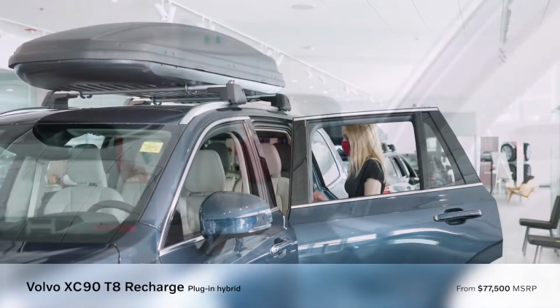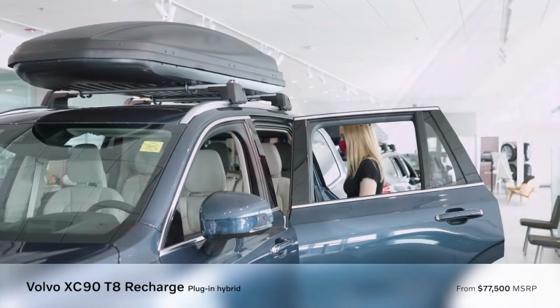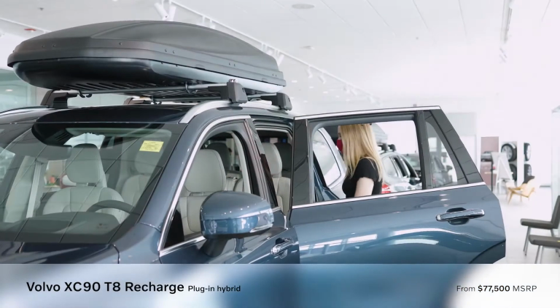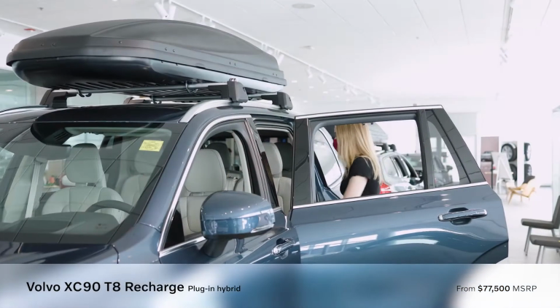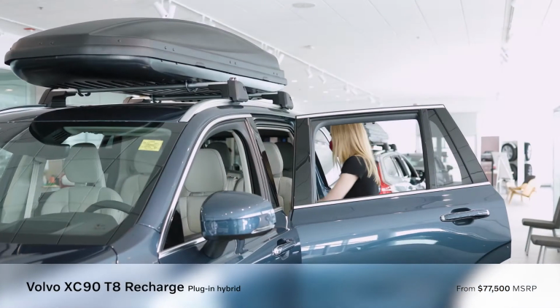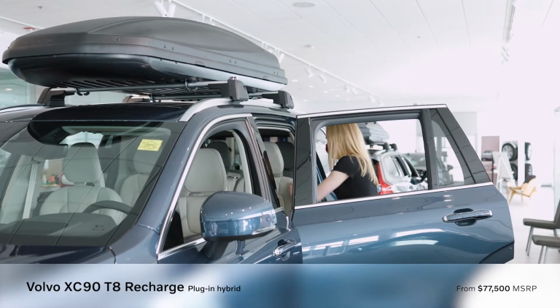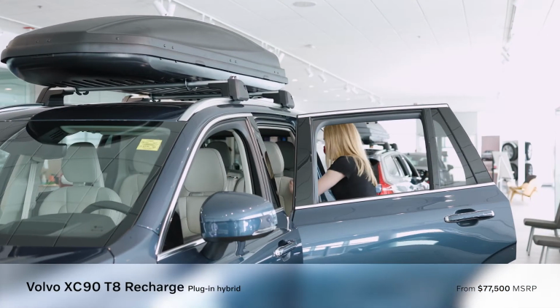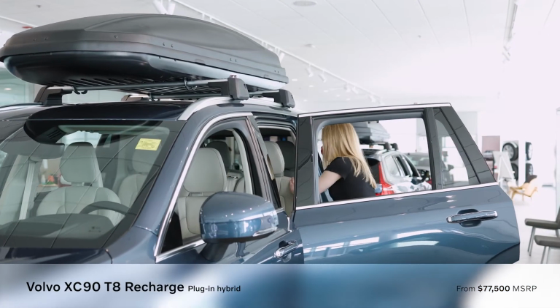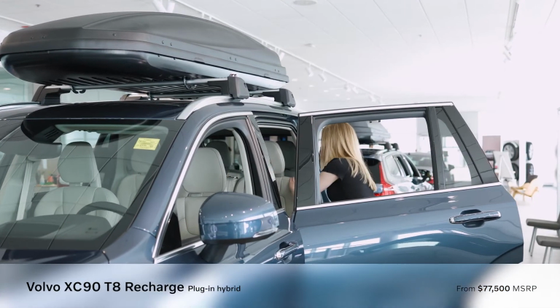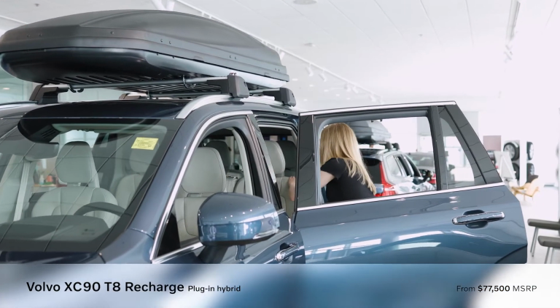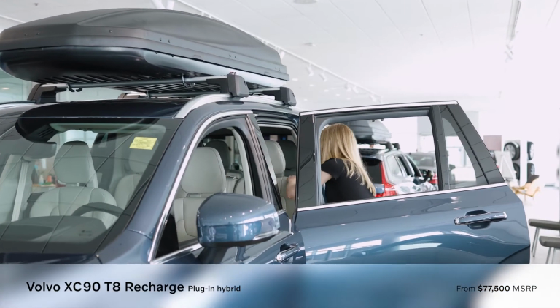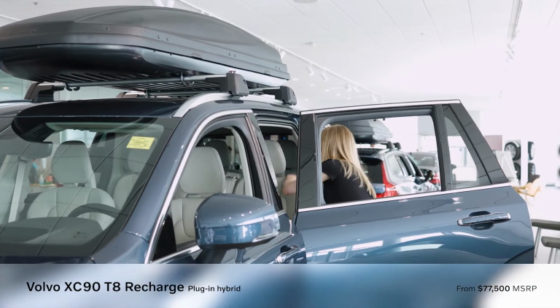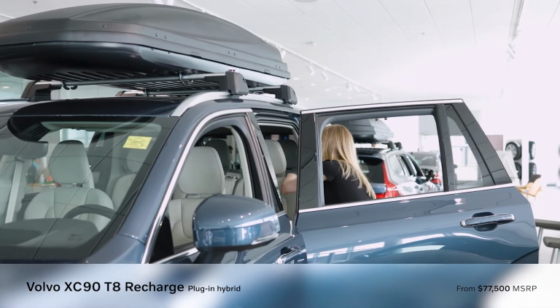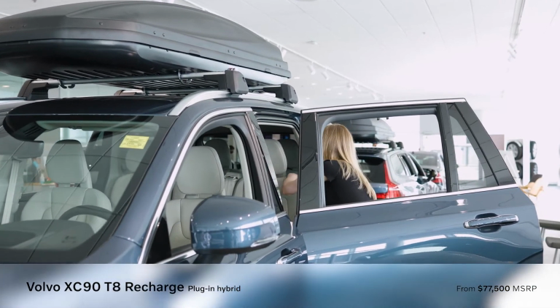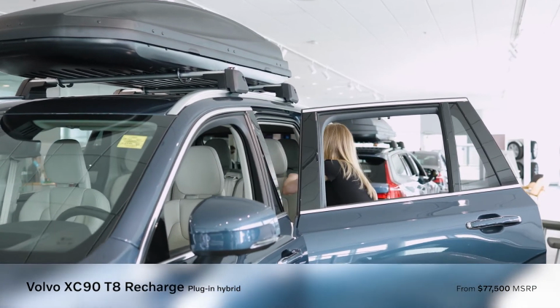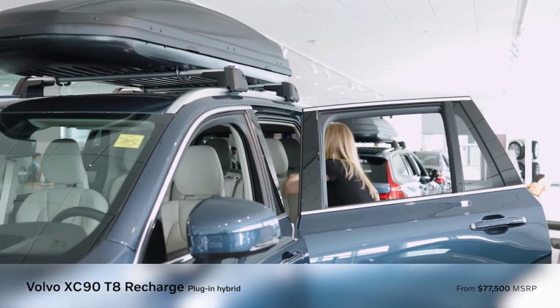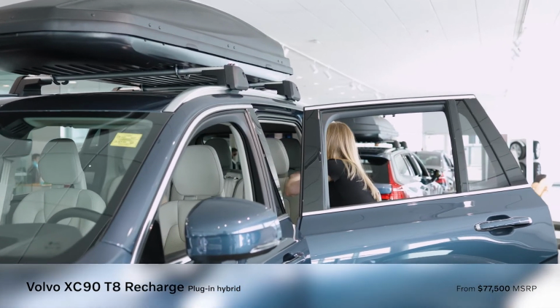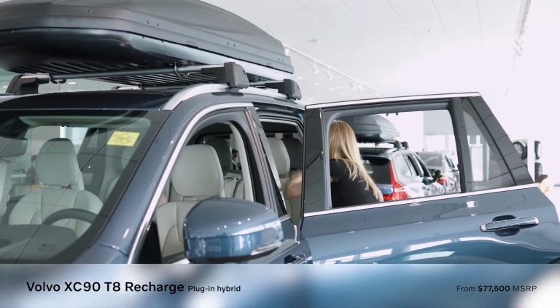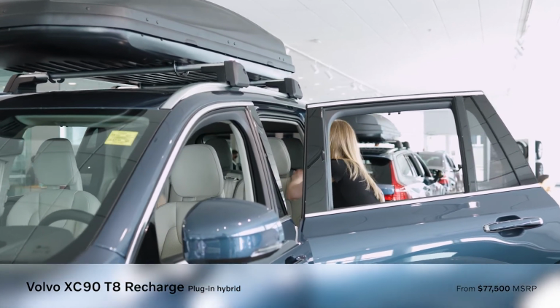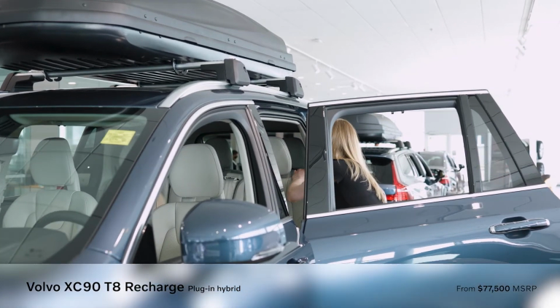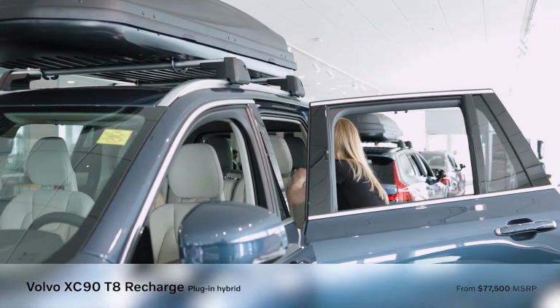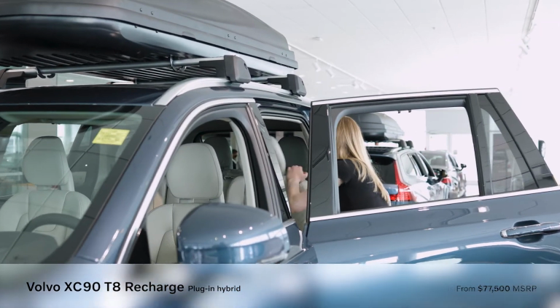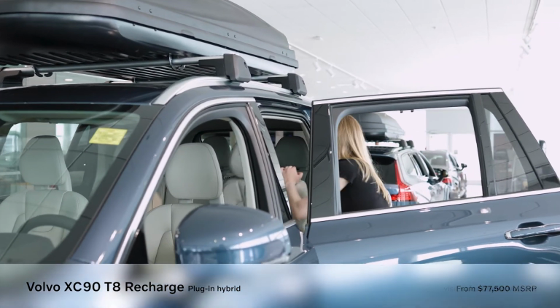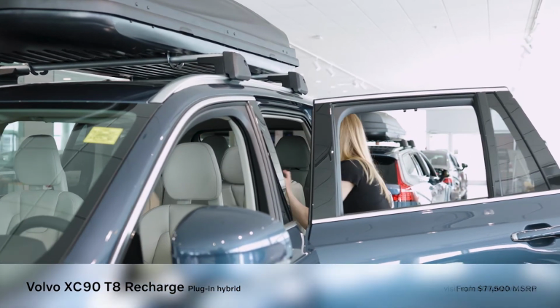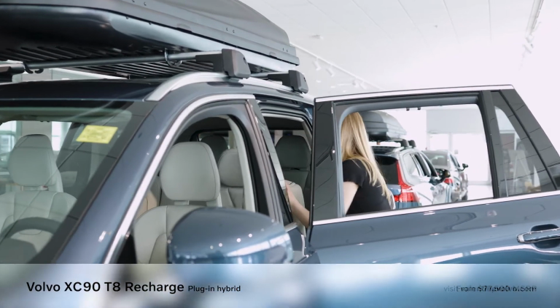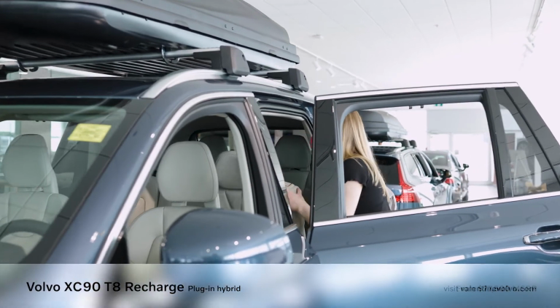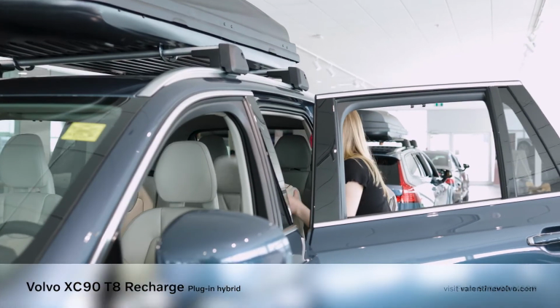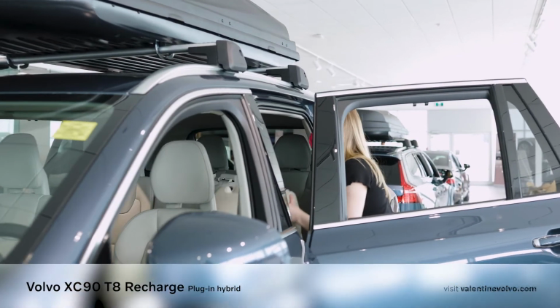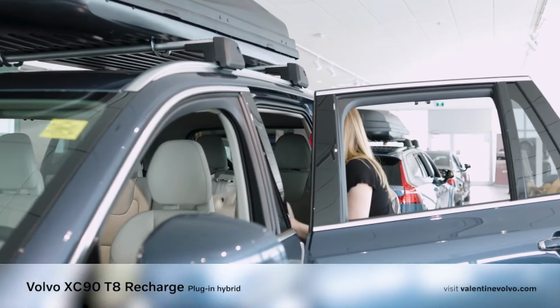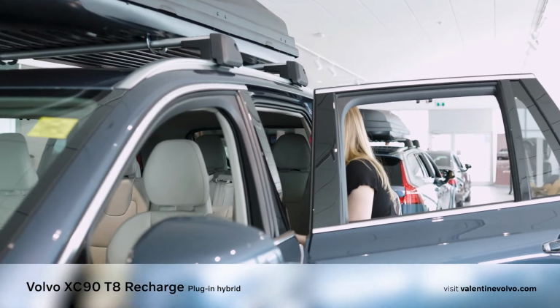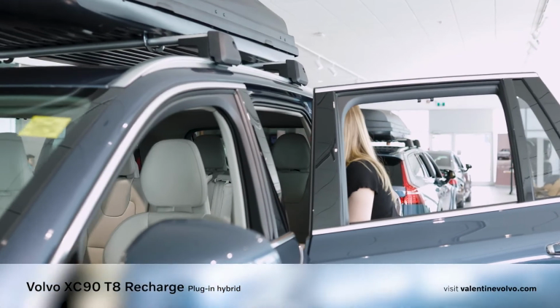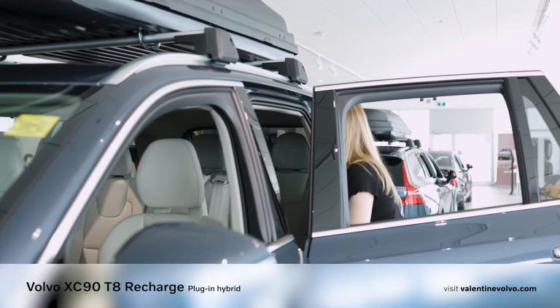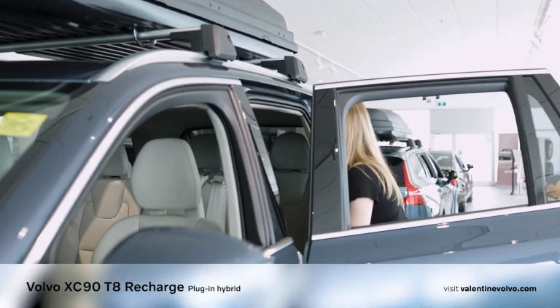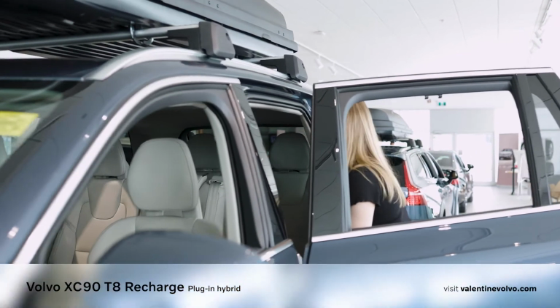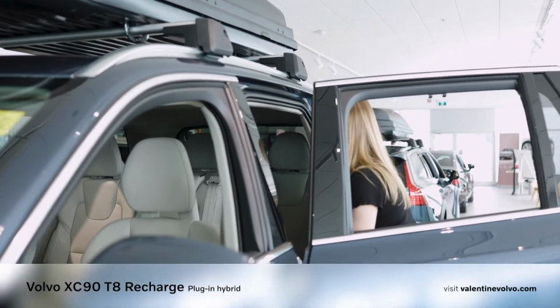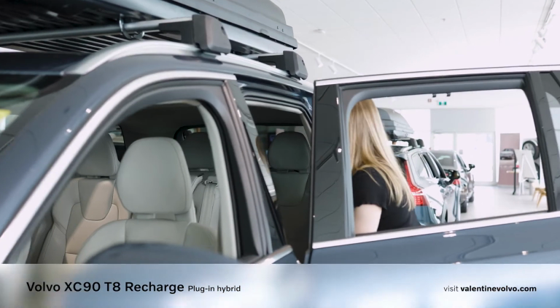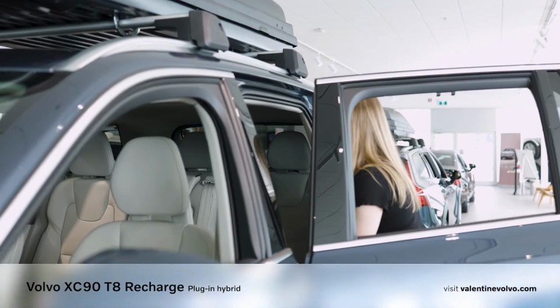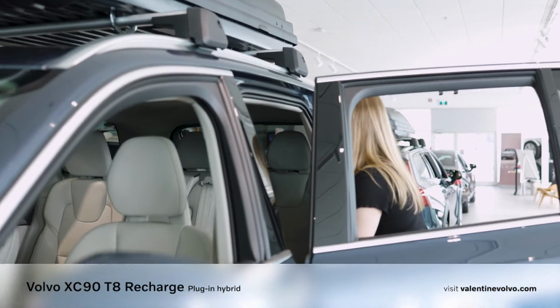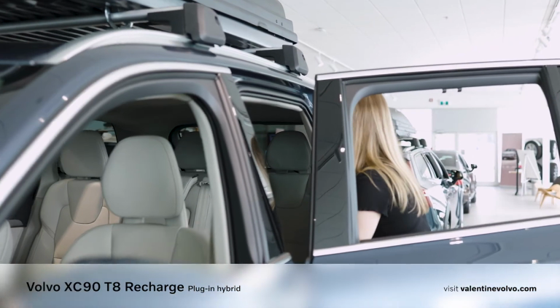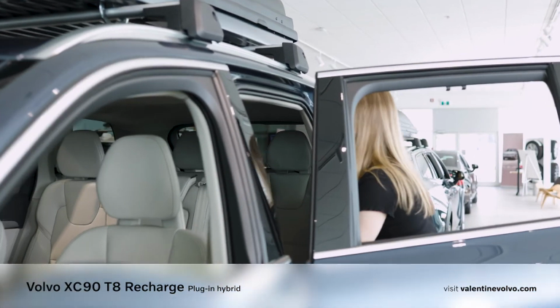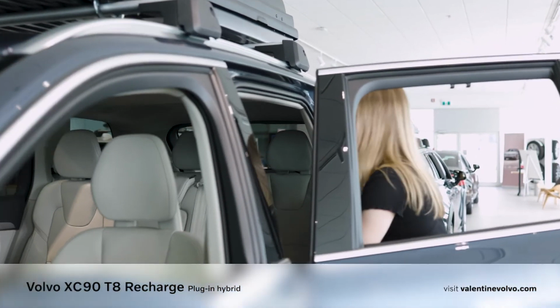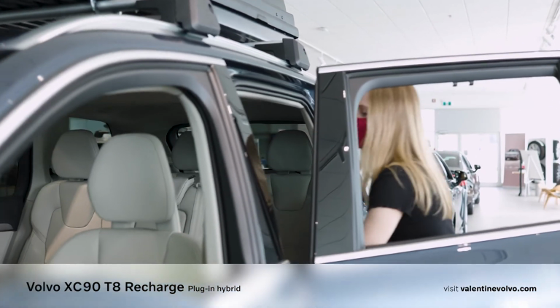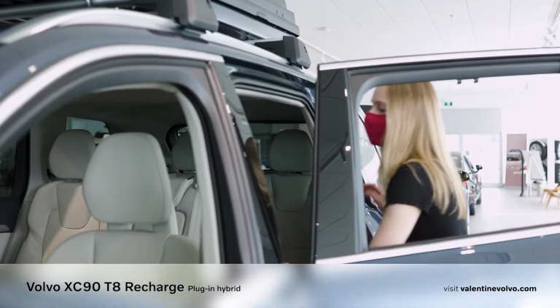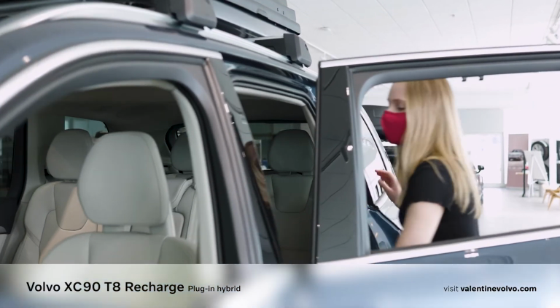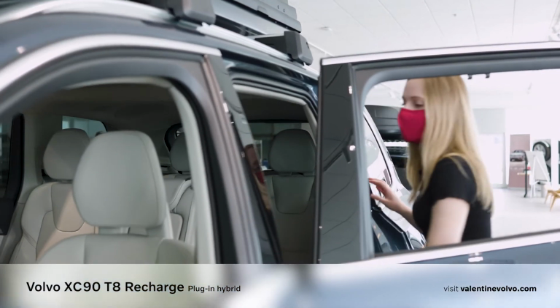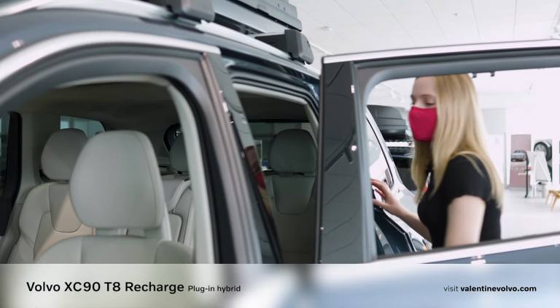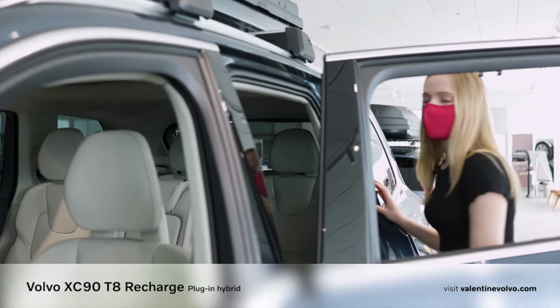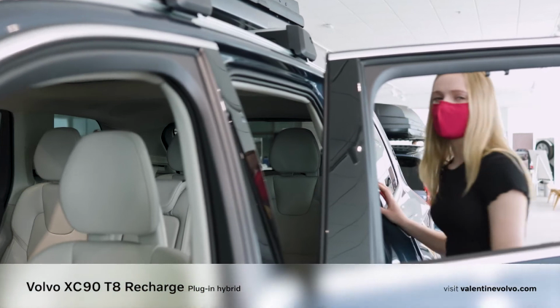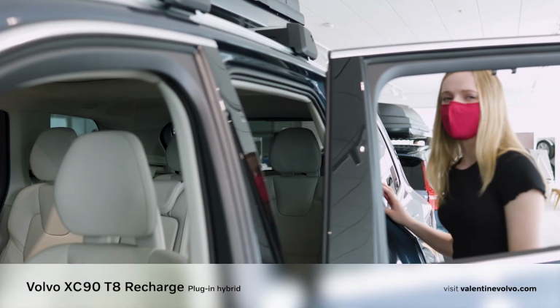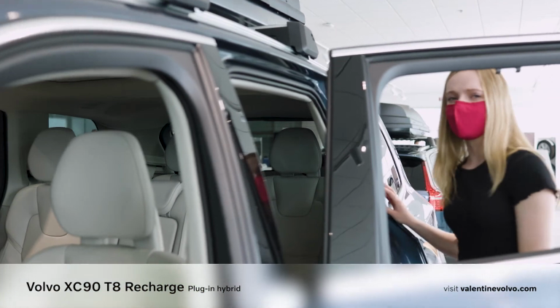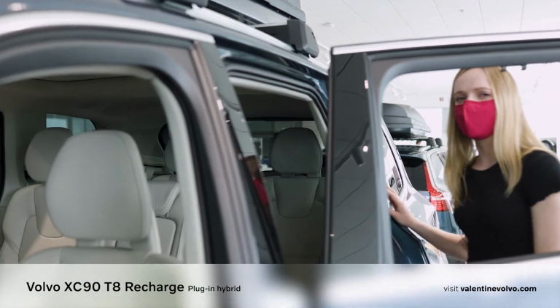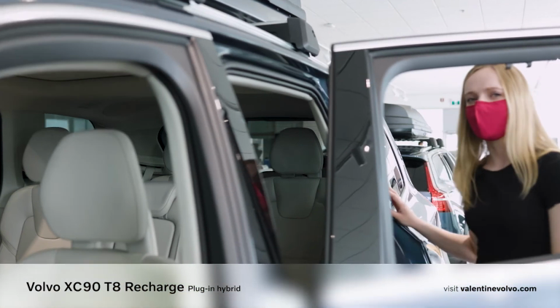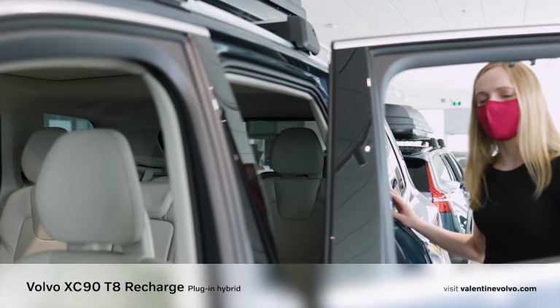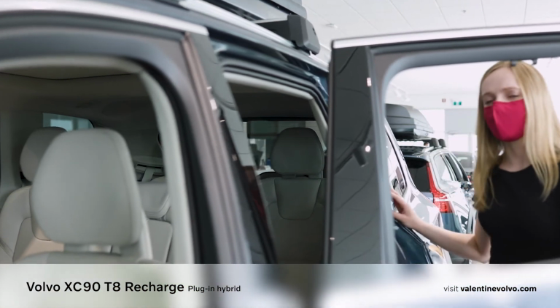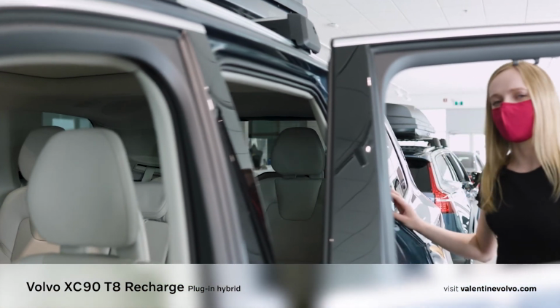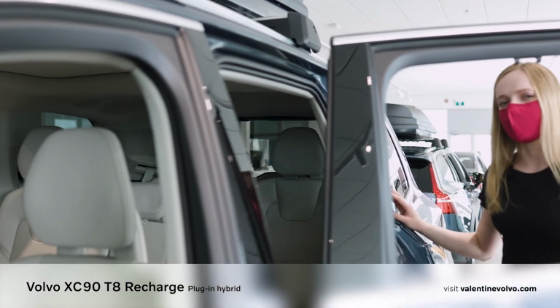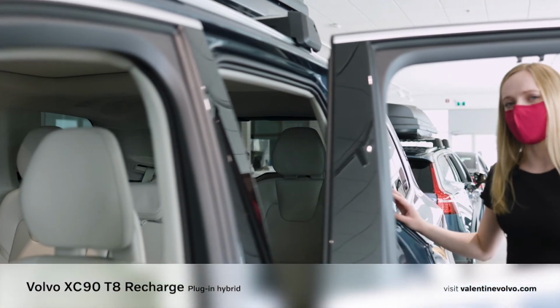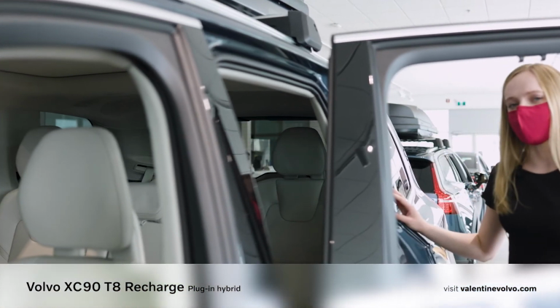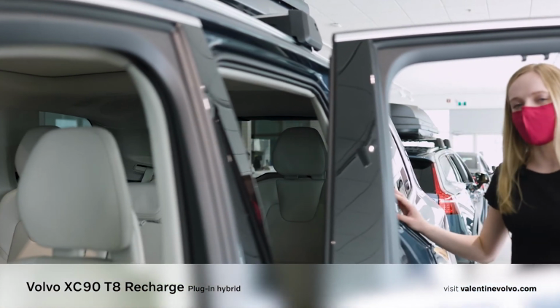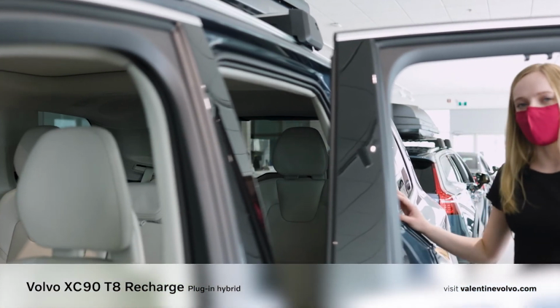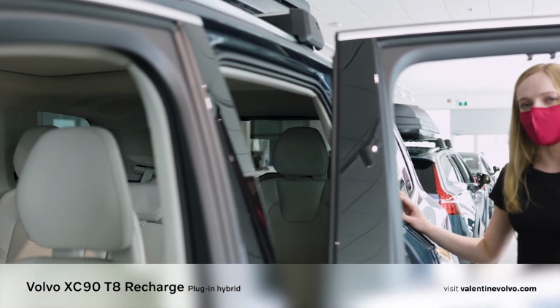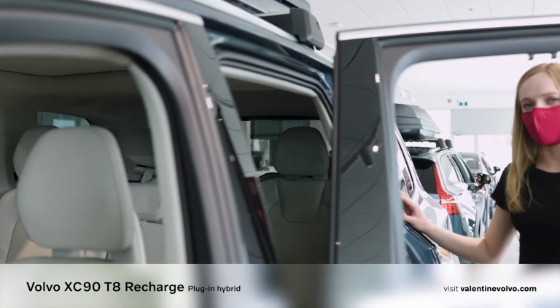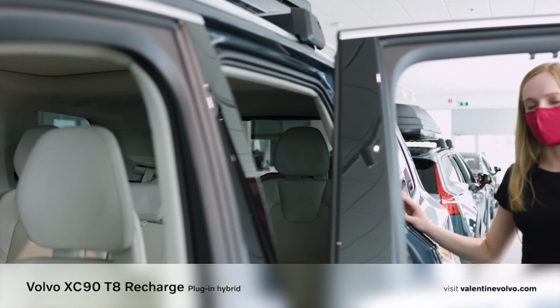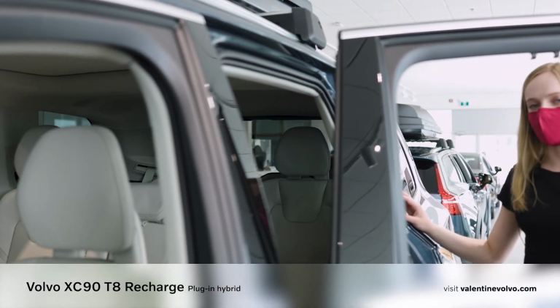Our XC90 comes with three rows of seating and you can get it with a six seat or seven seat option.